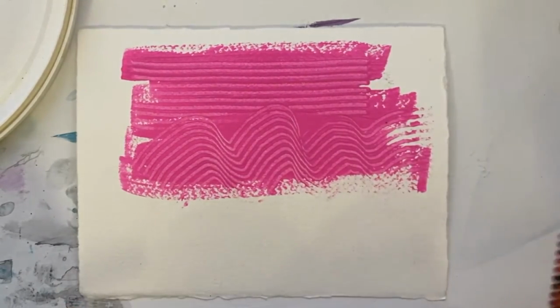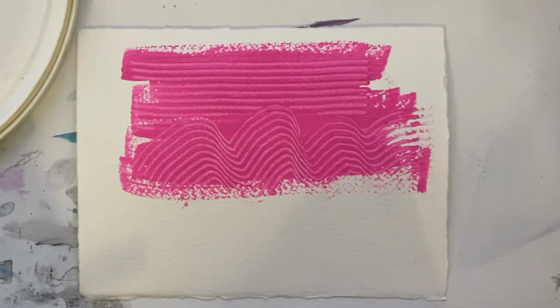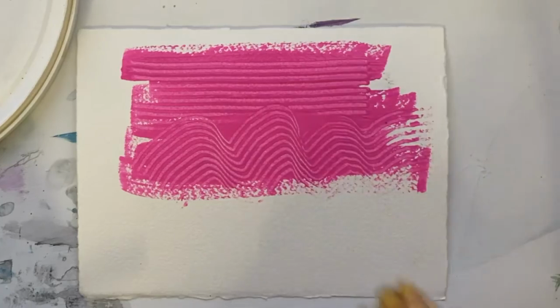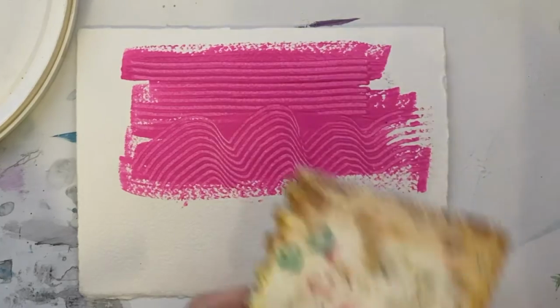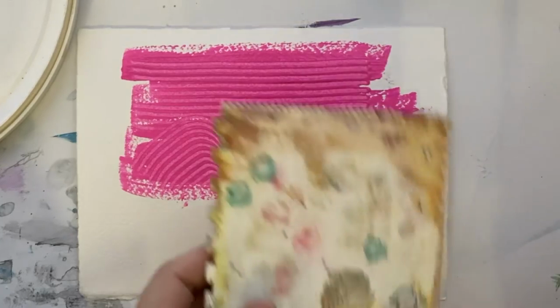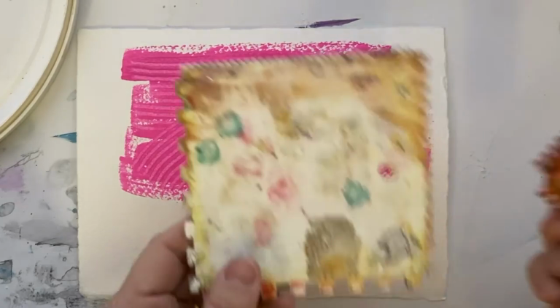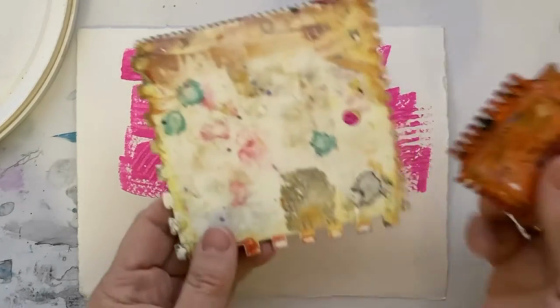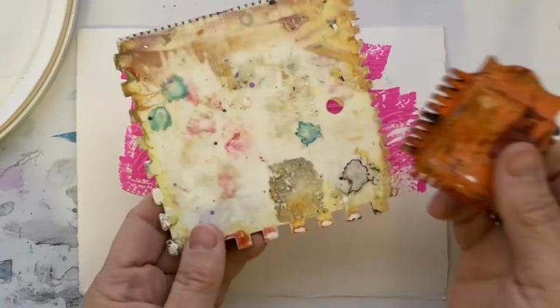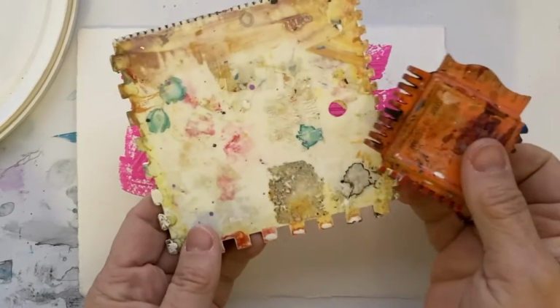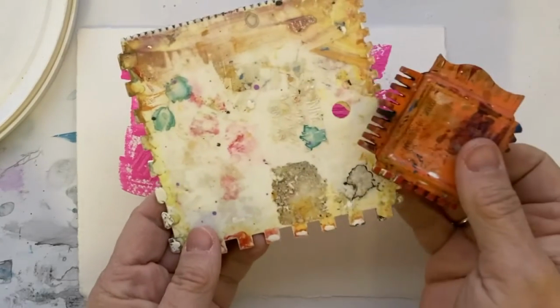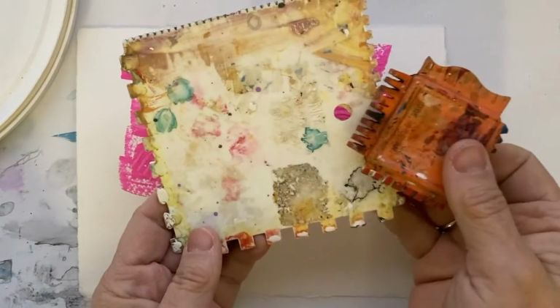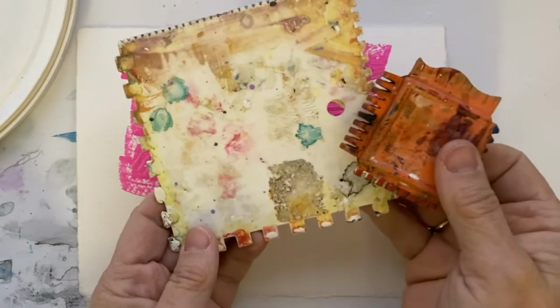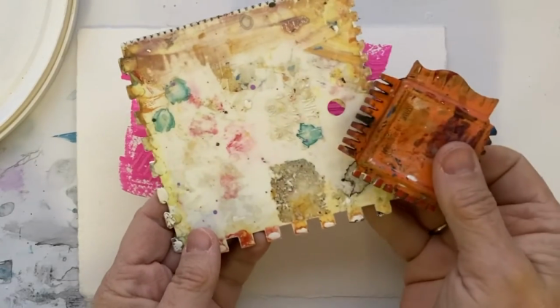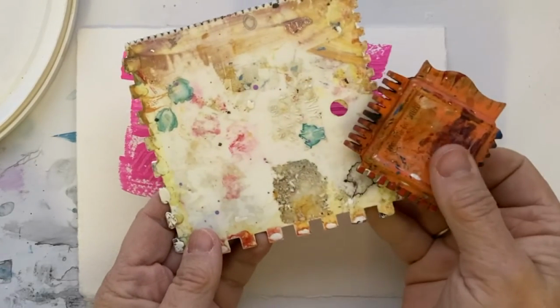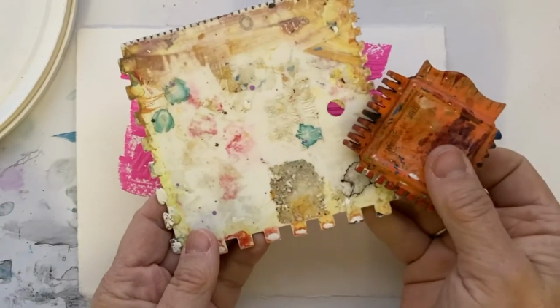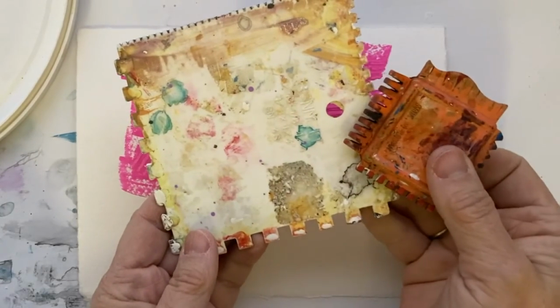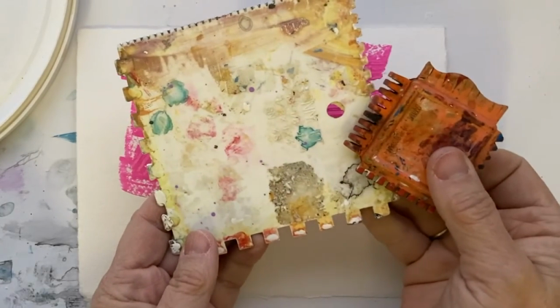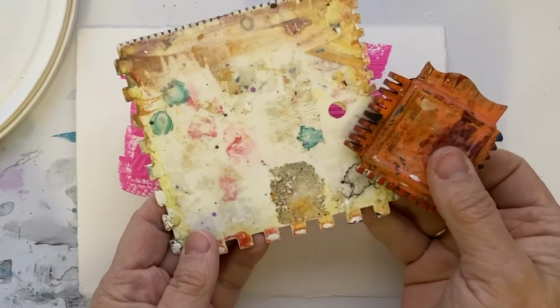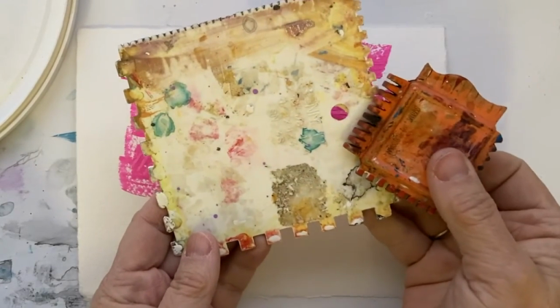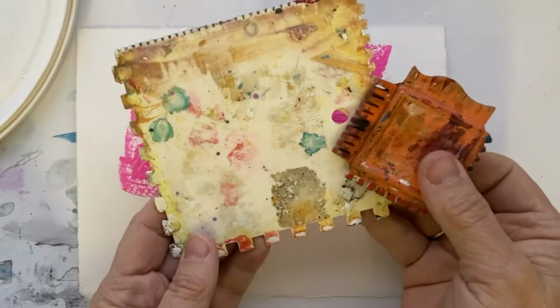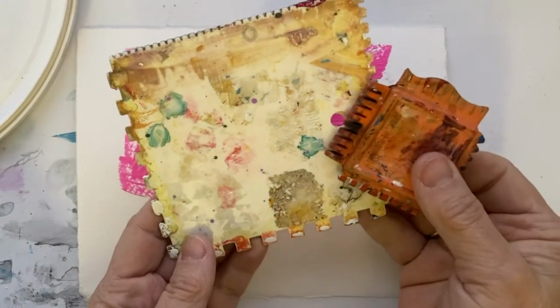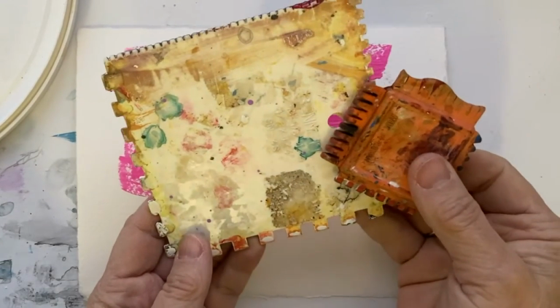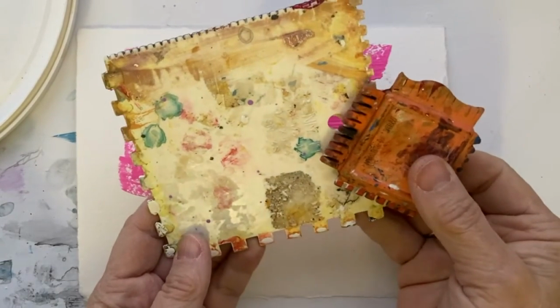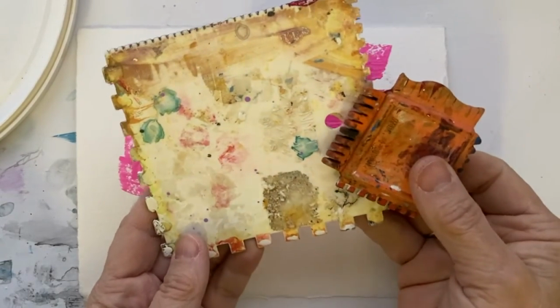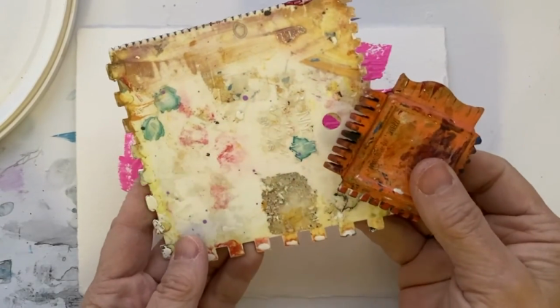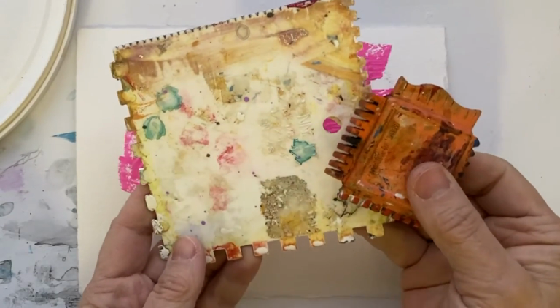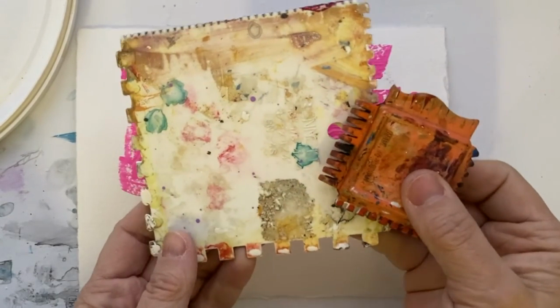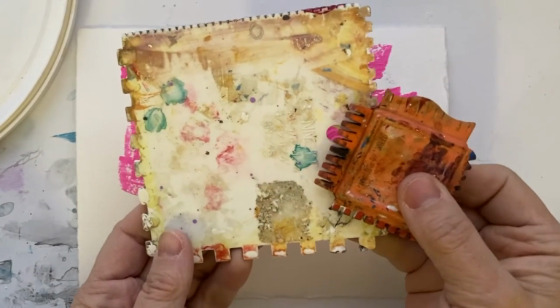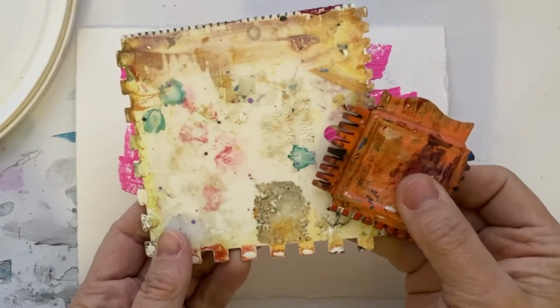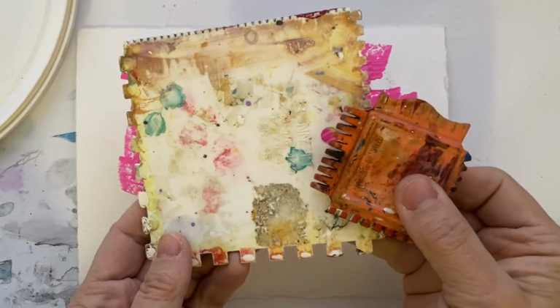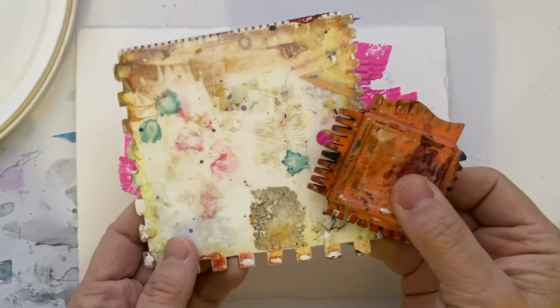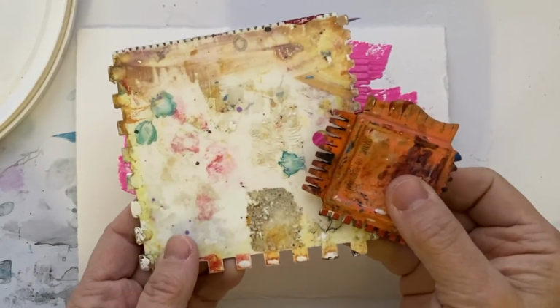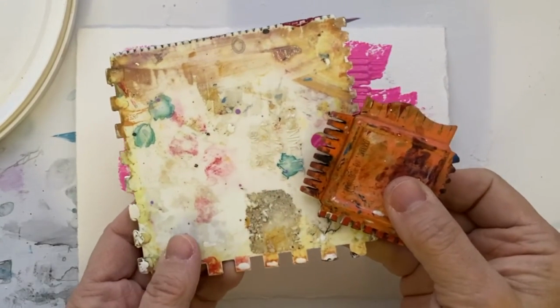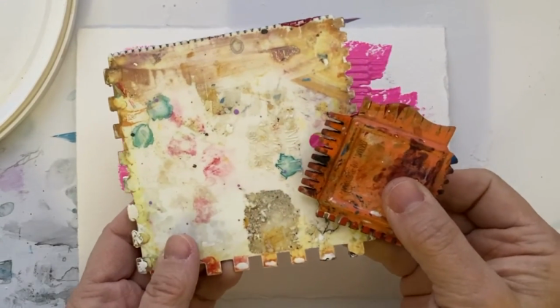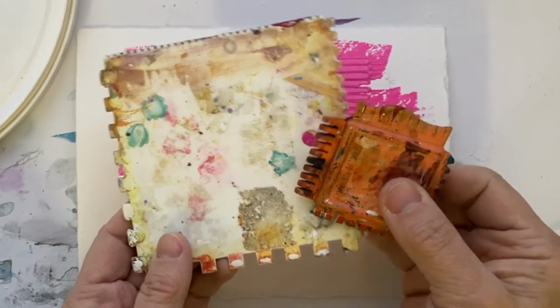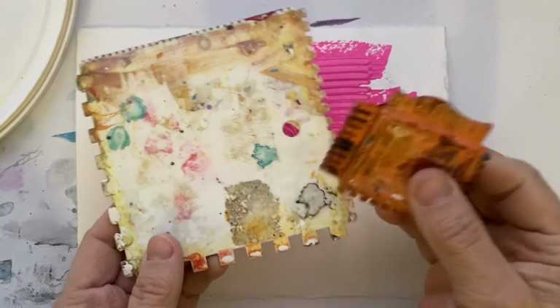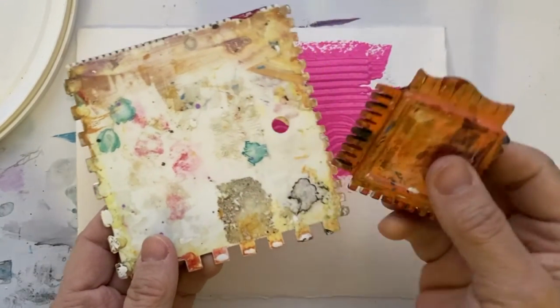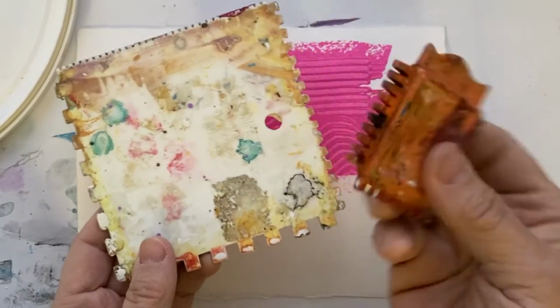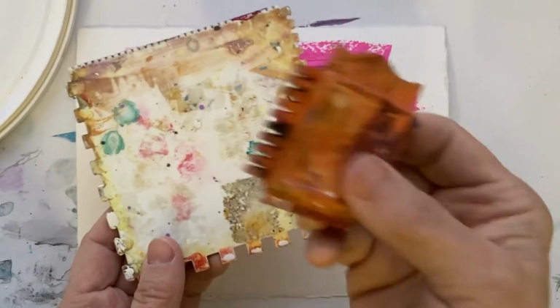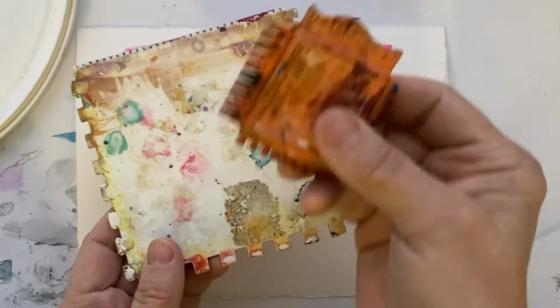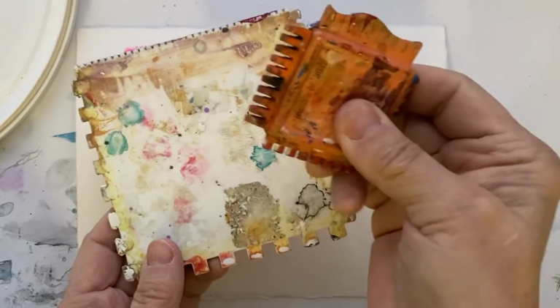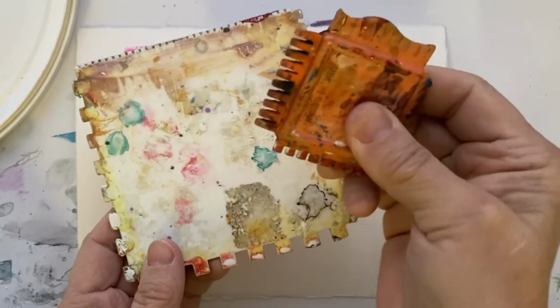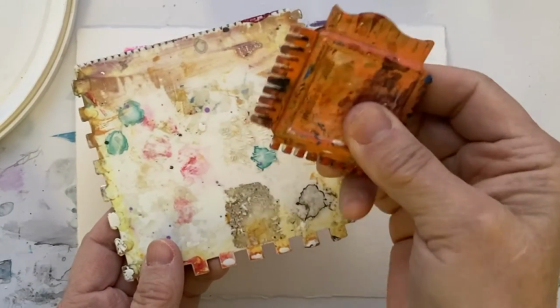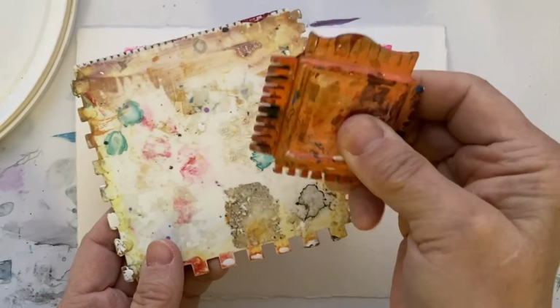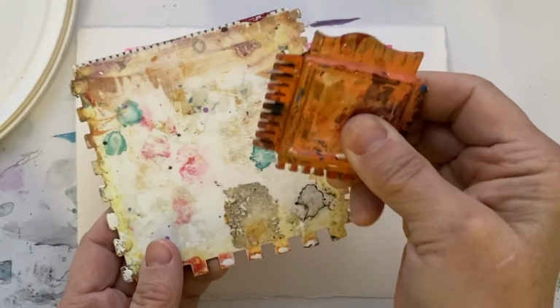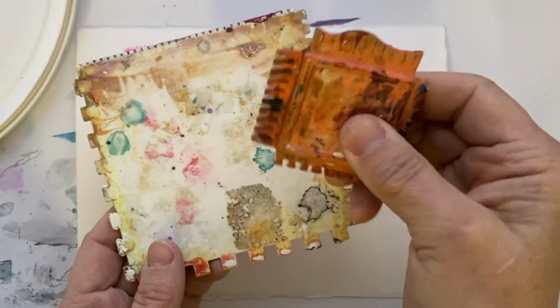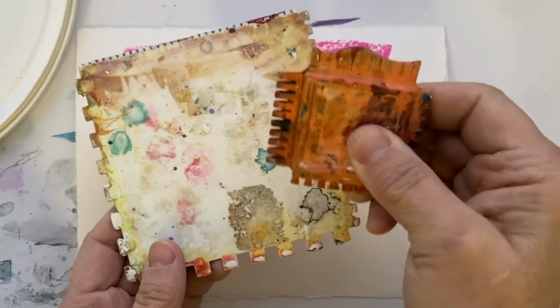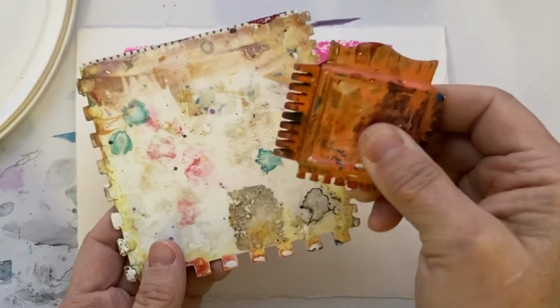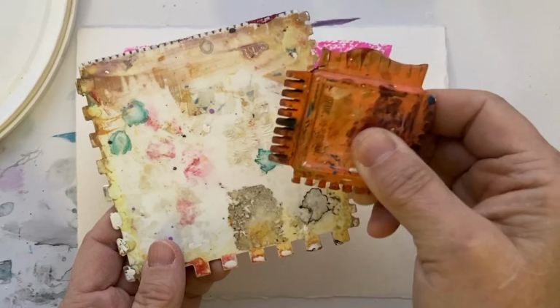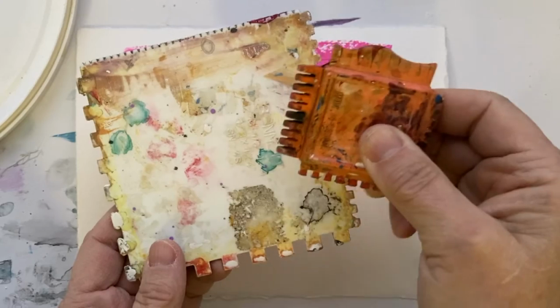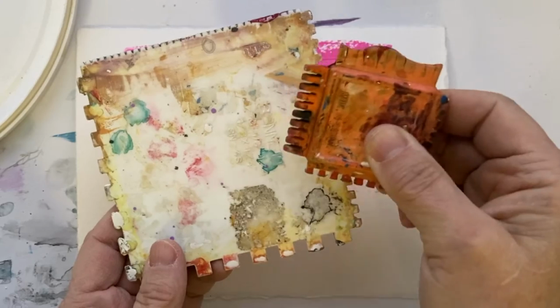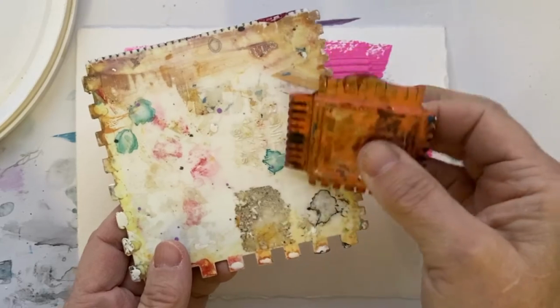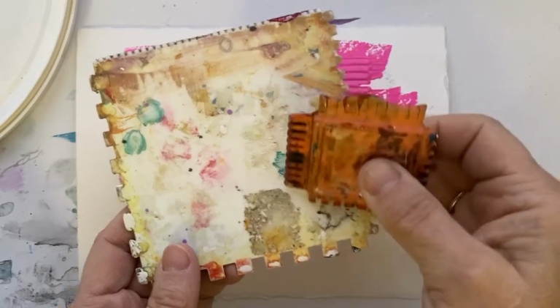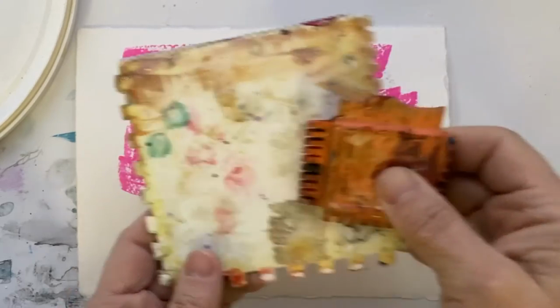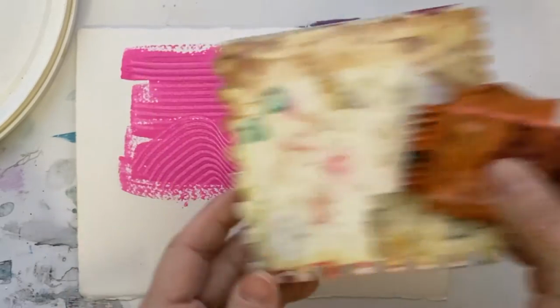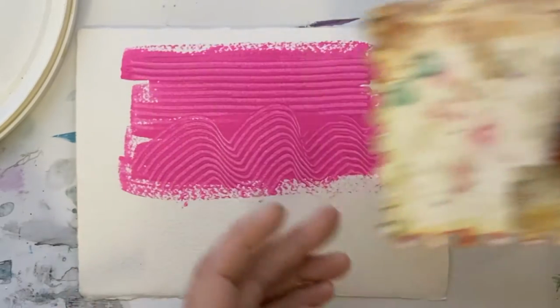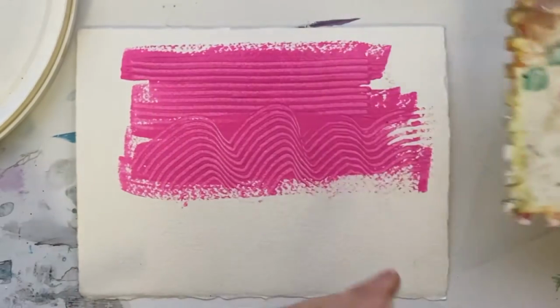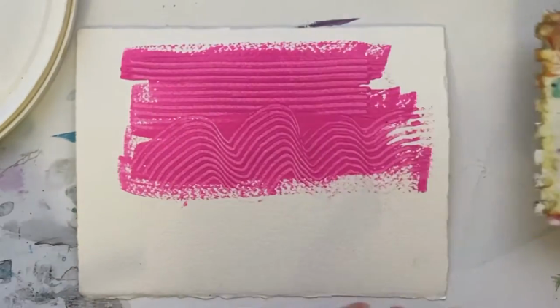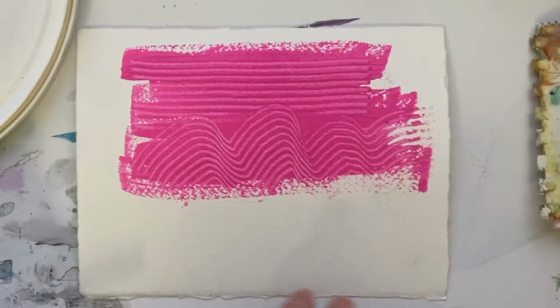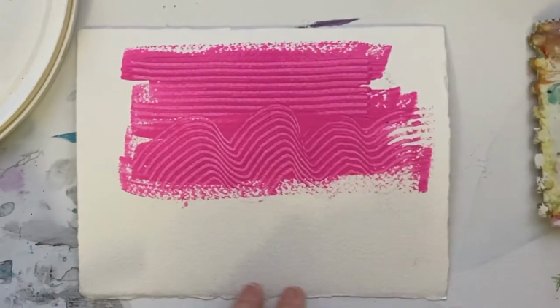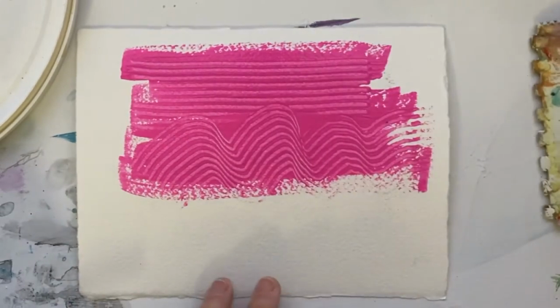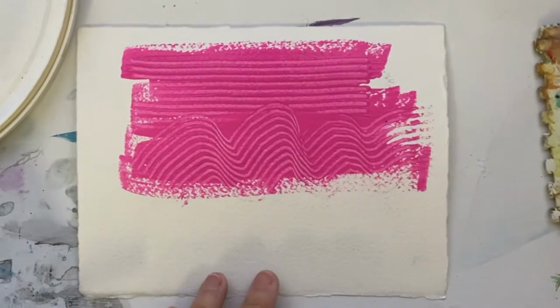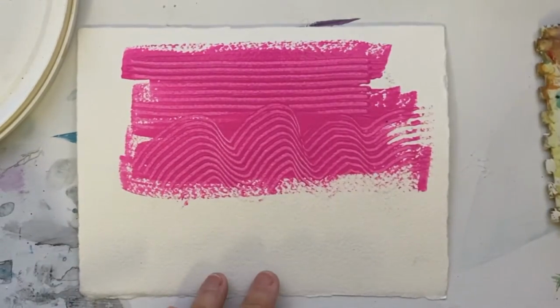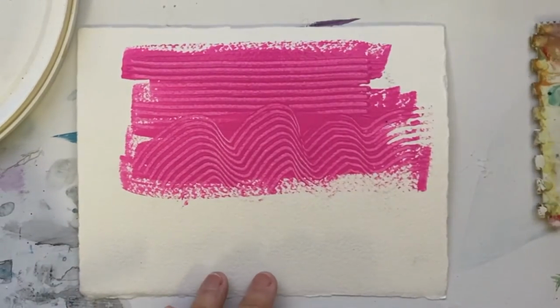These come in different sizes, different materials. I like the rubber ones — they're the best.